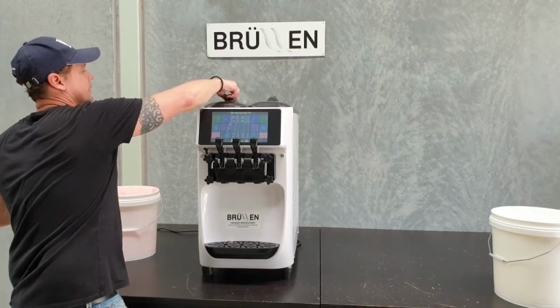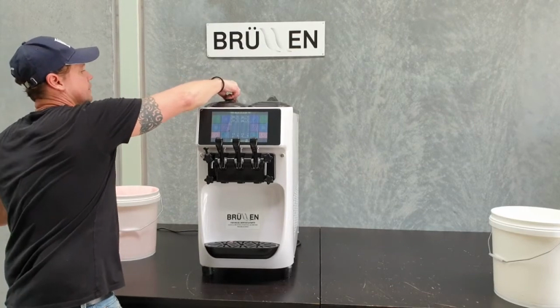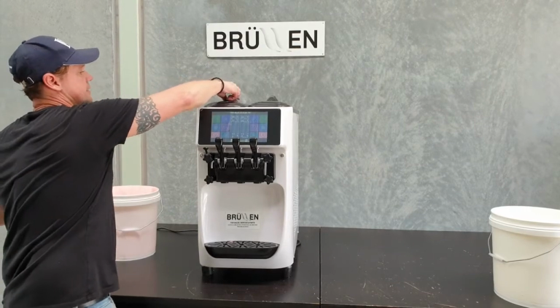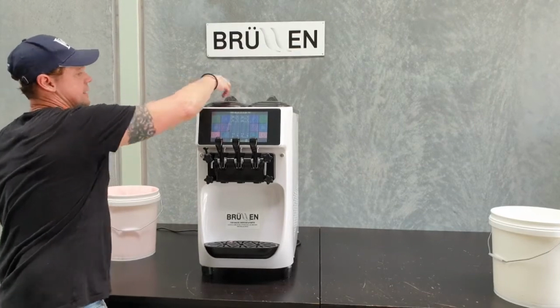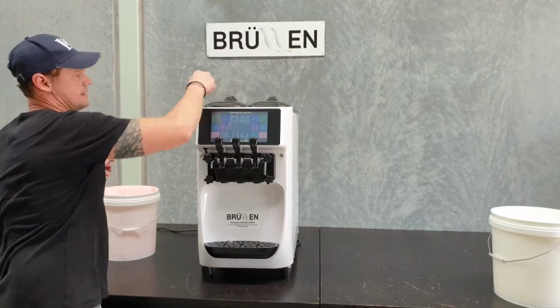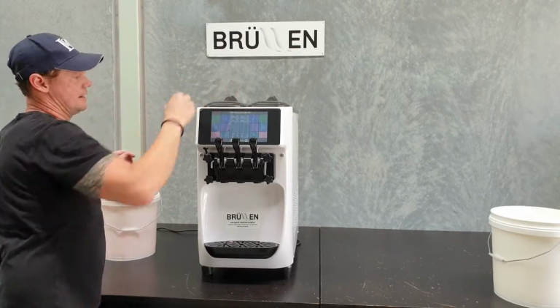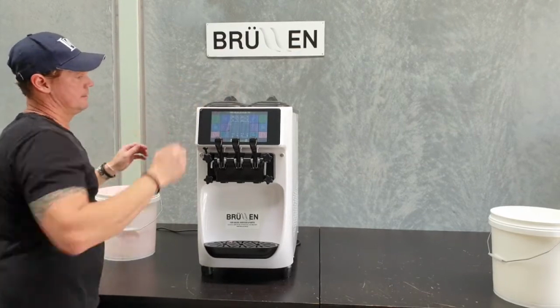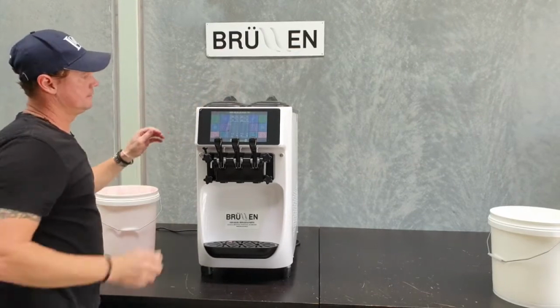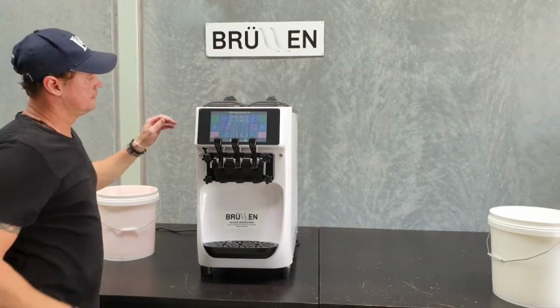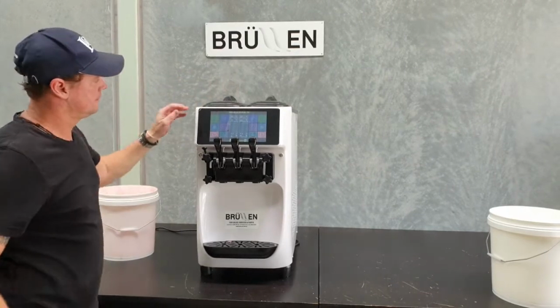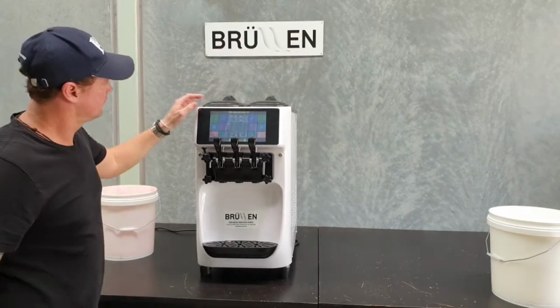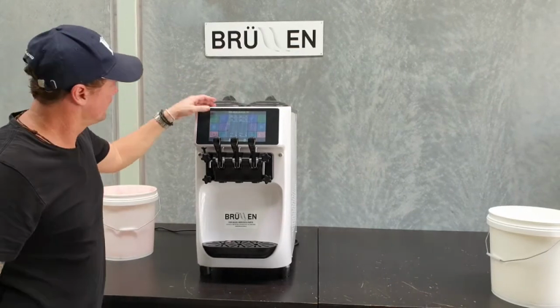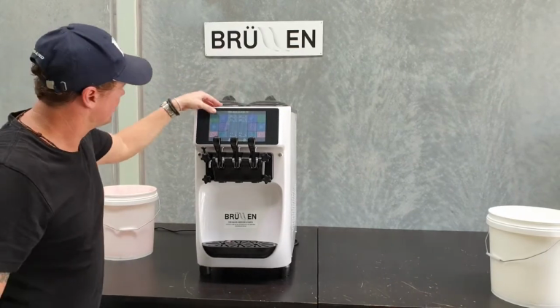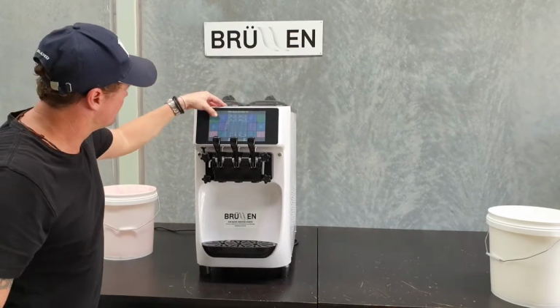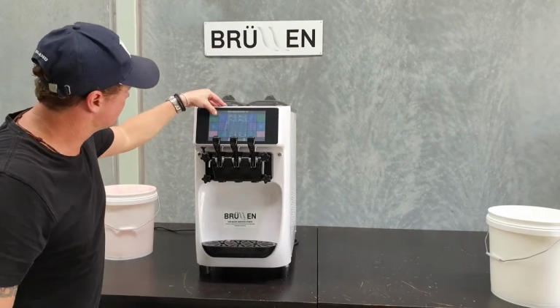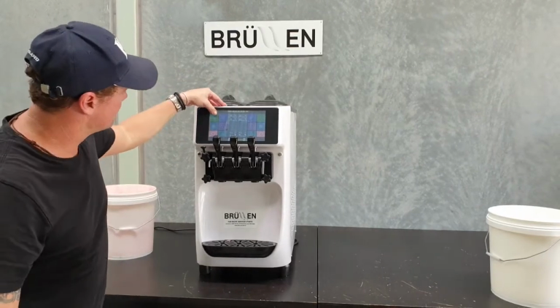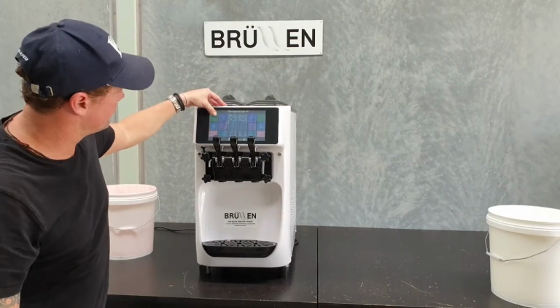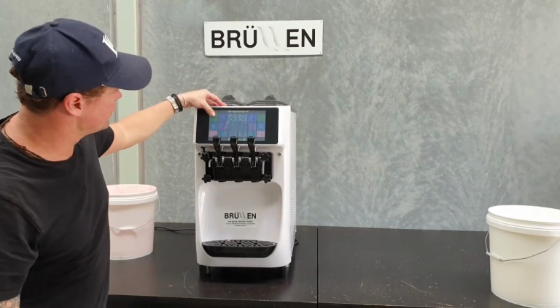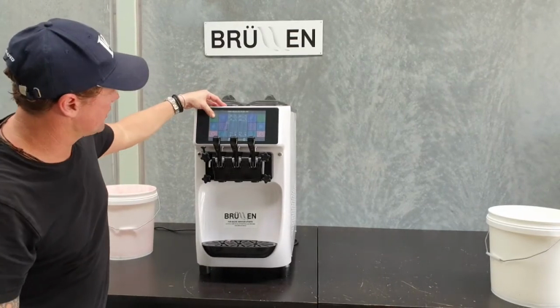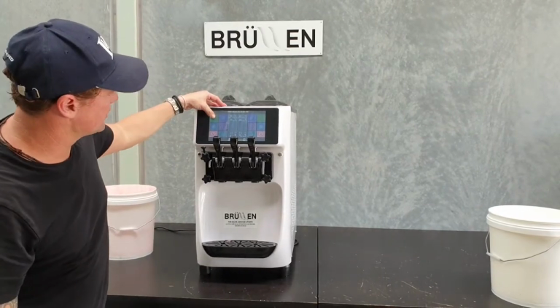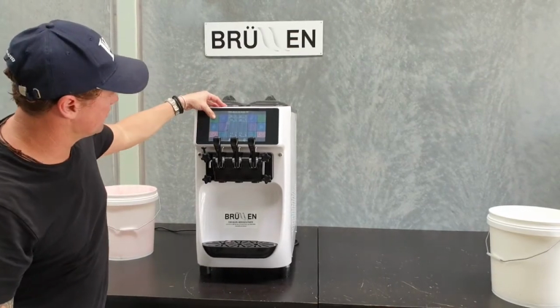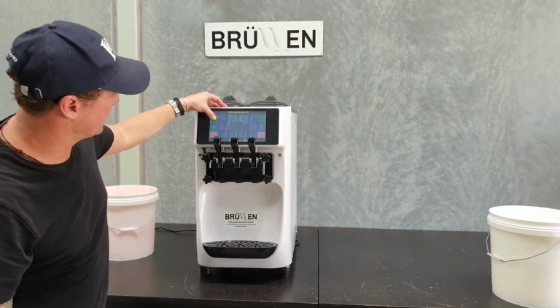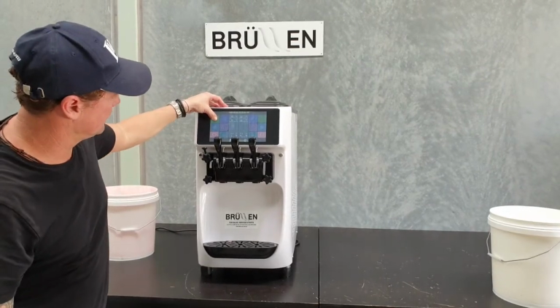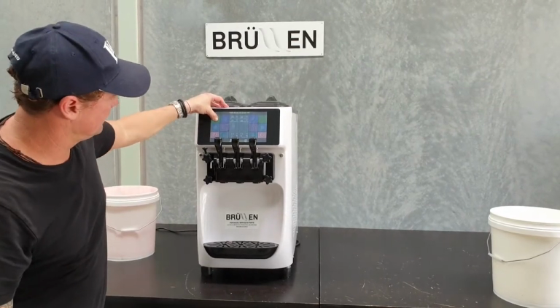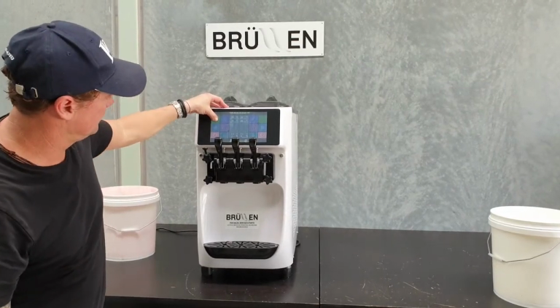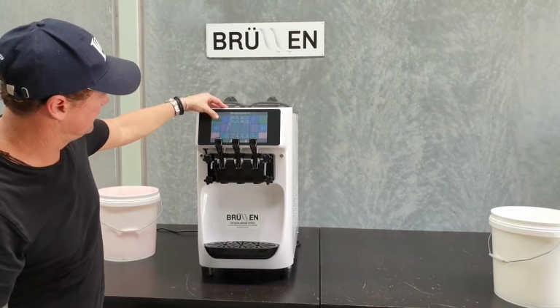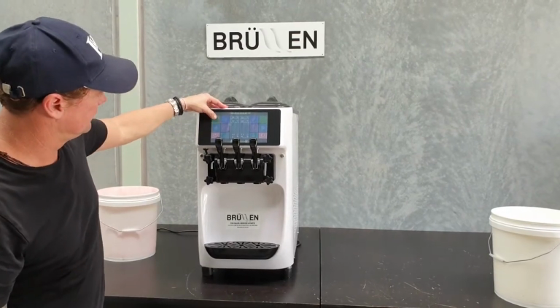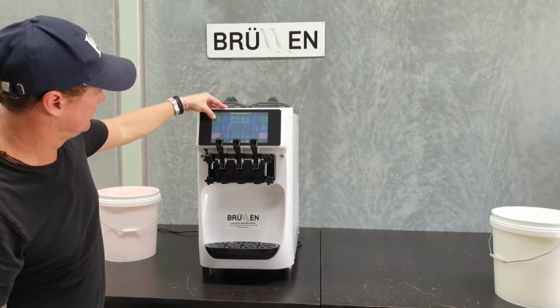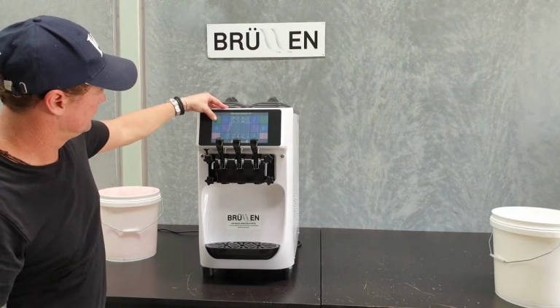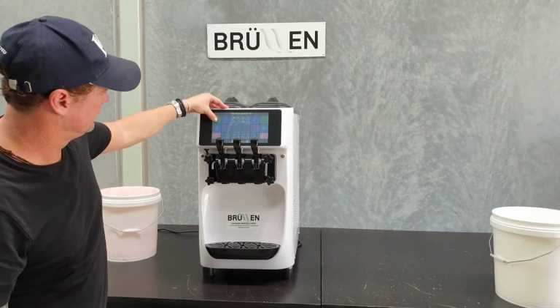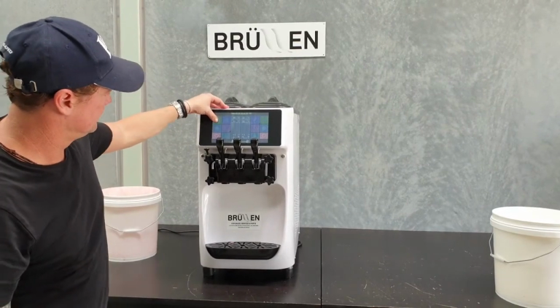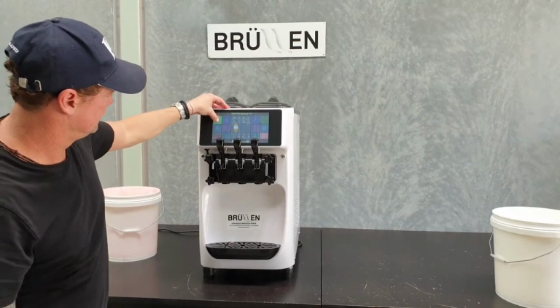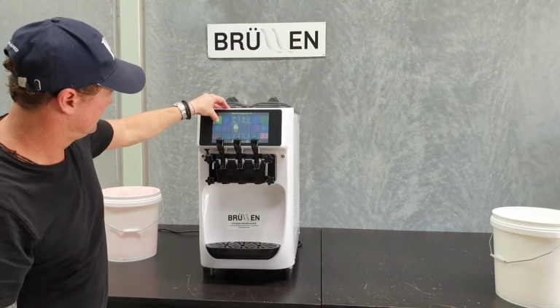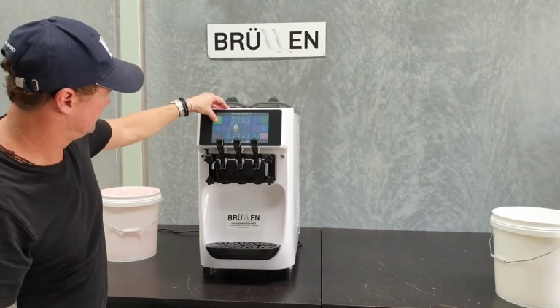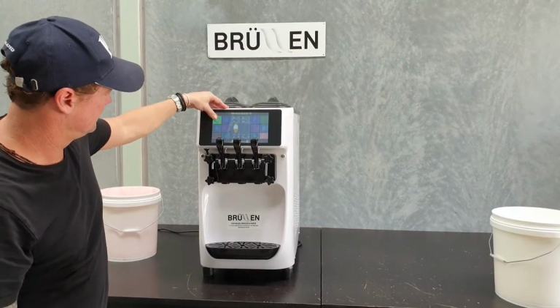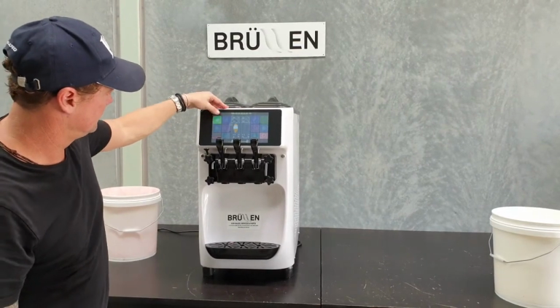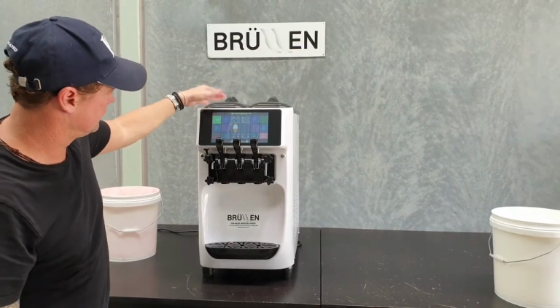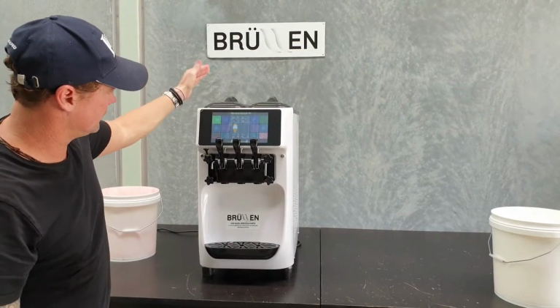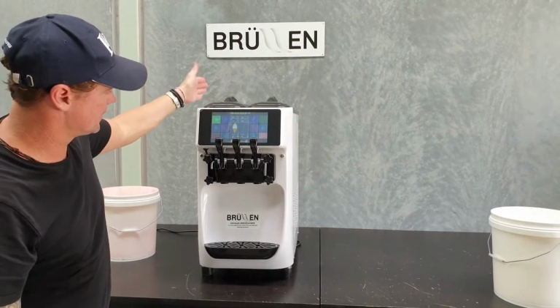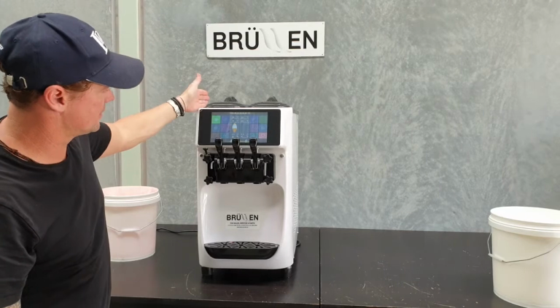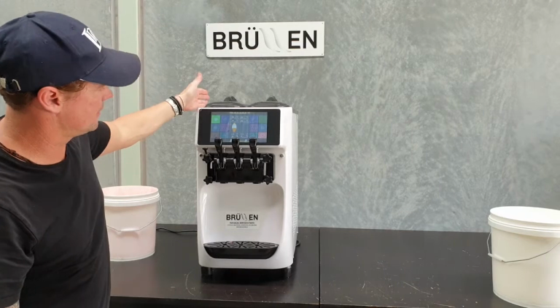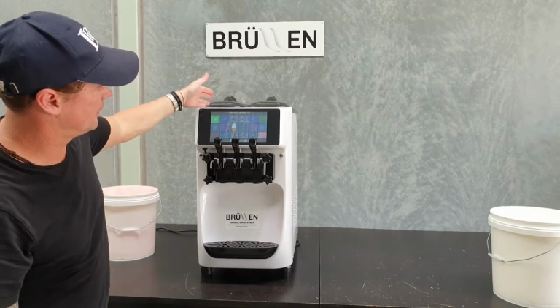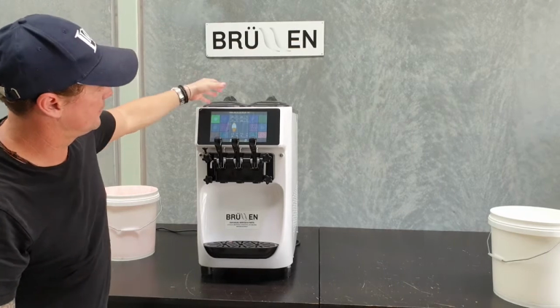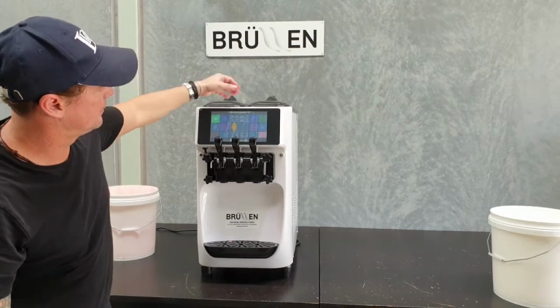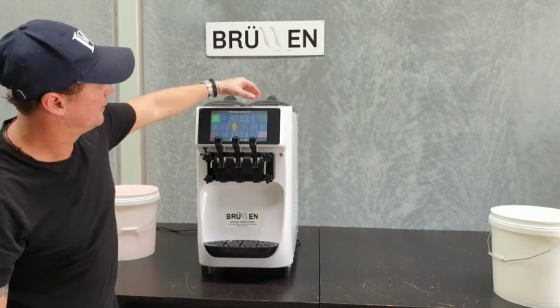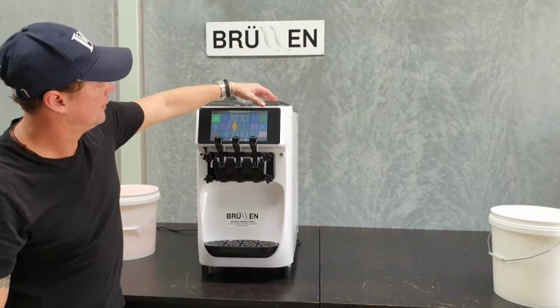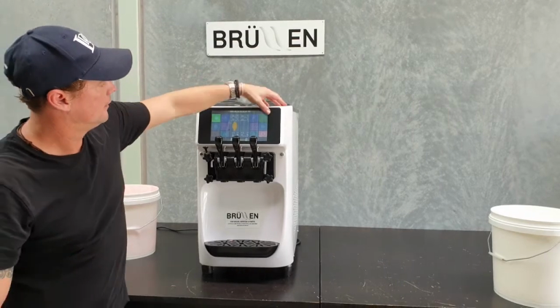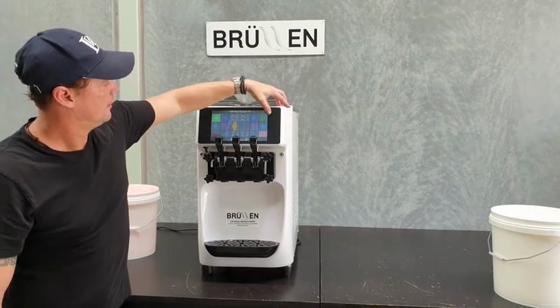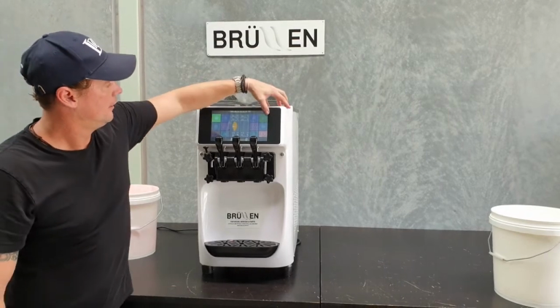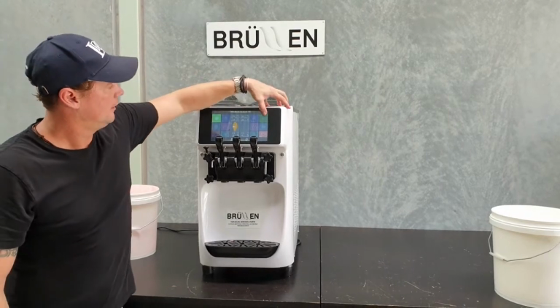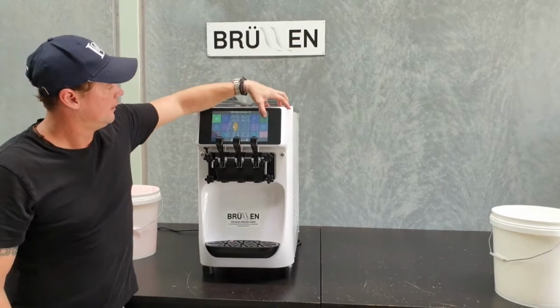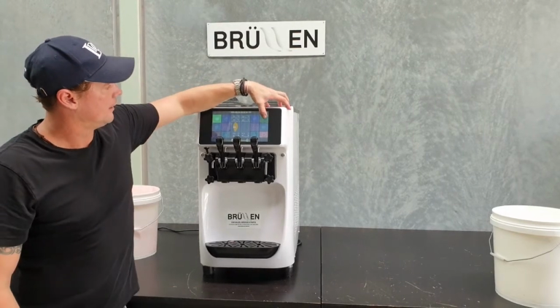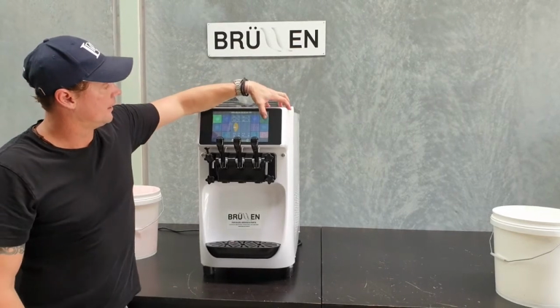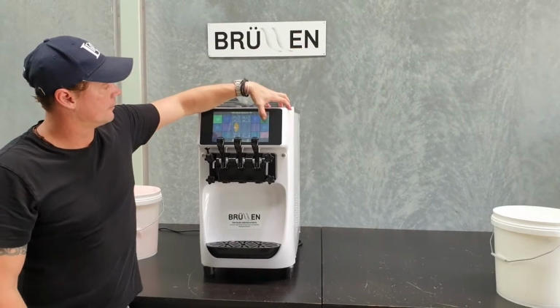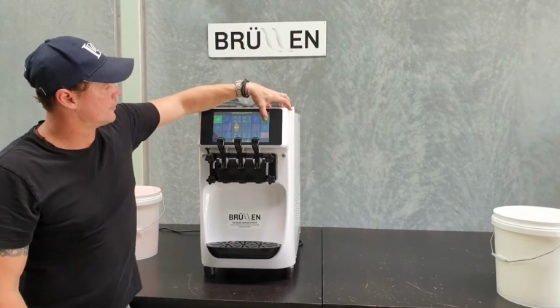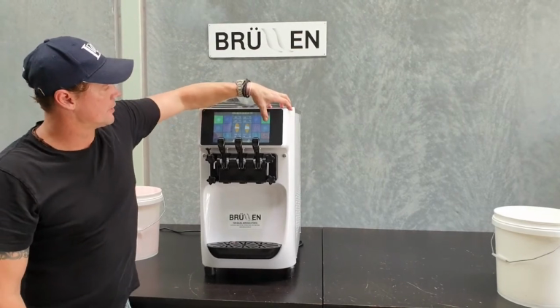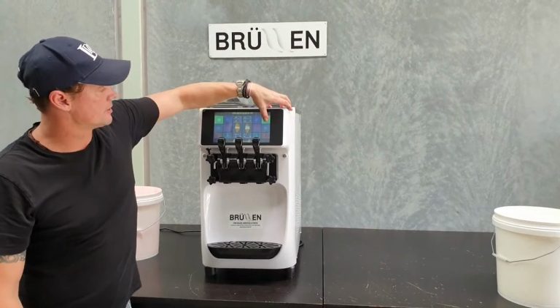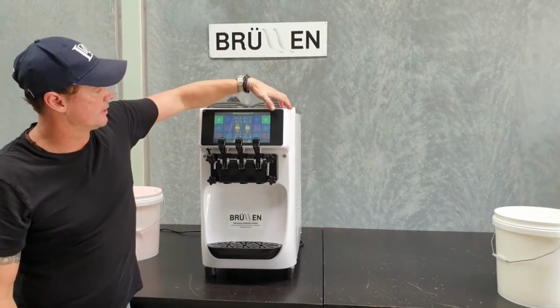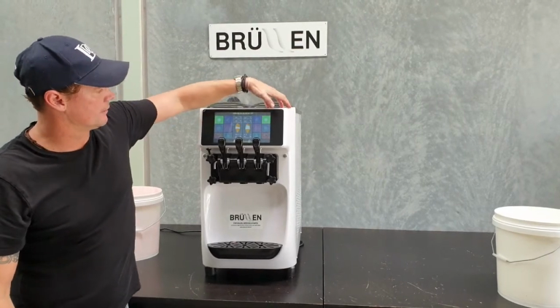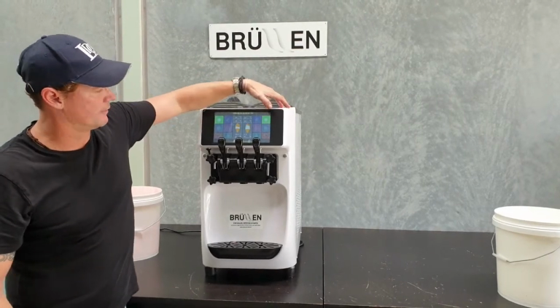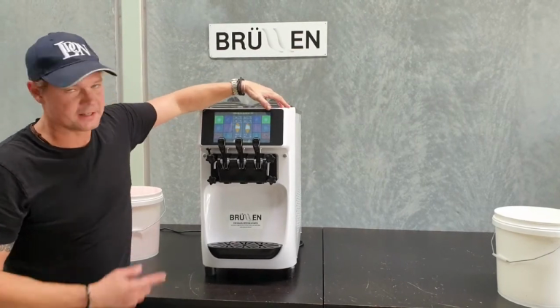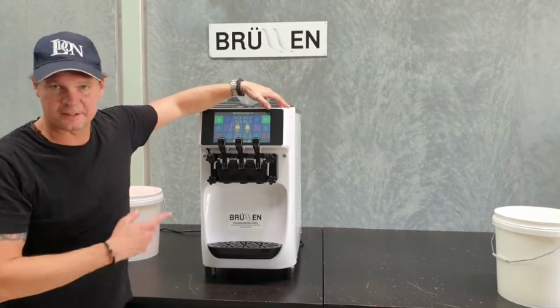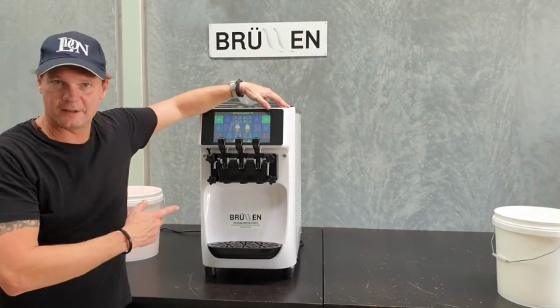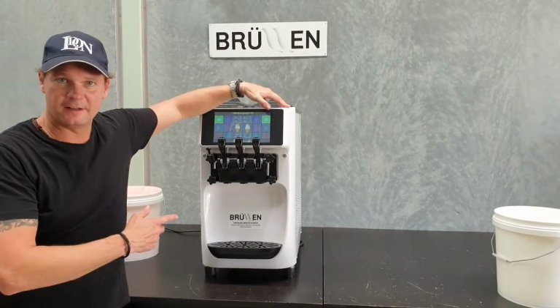Once that's done, press the refrigeration button on this side. Refrigeration button for that side.